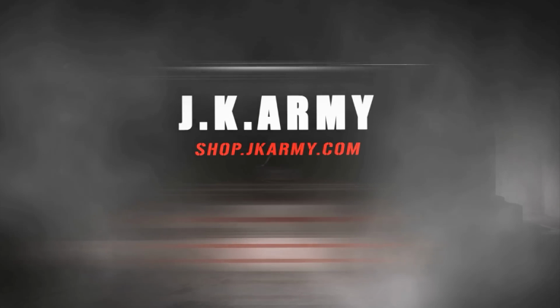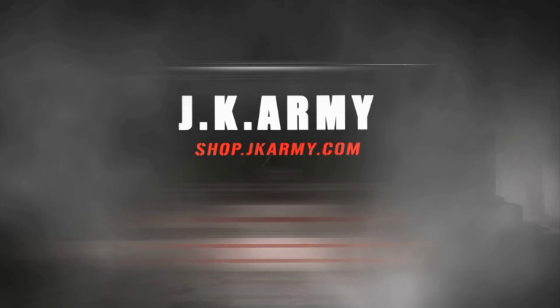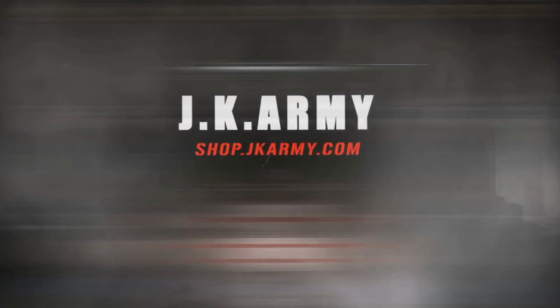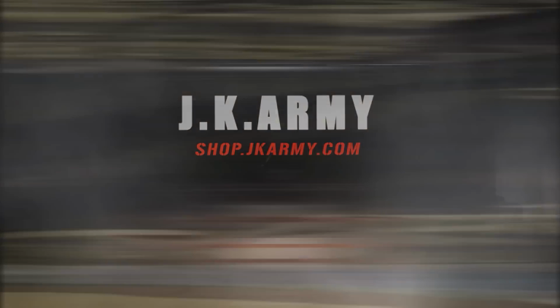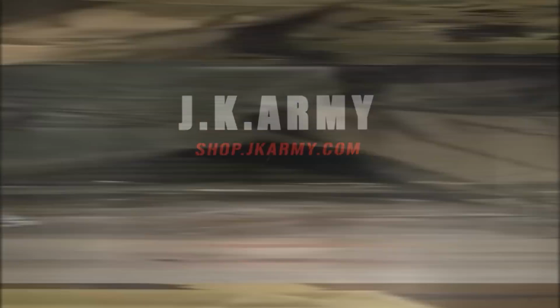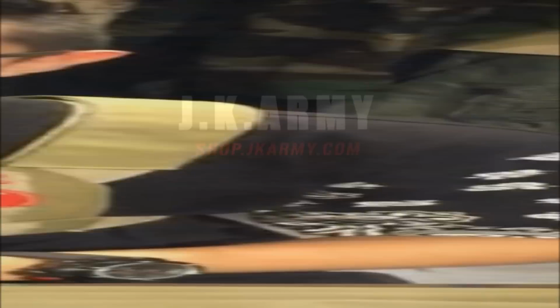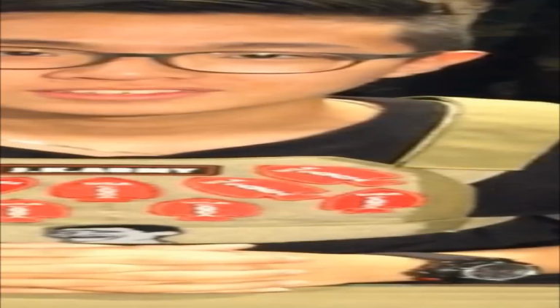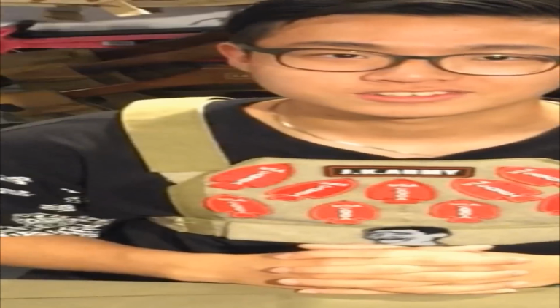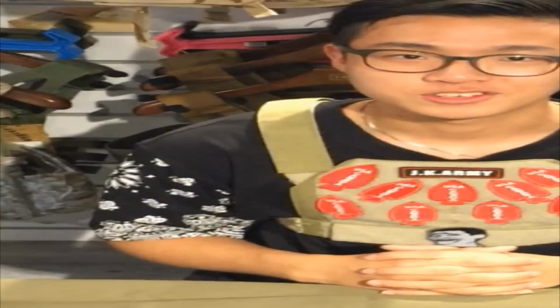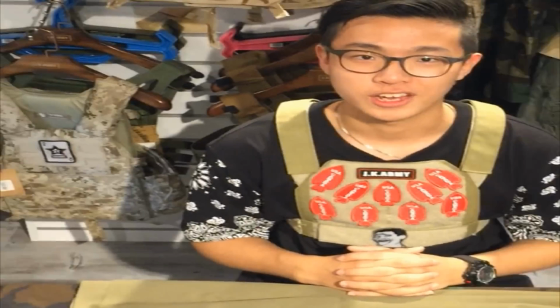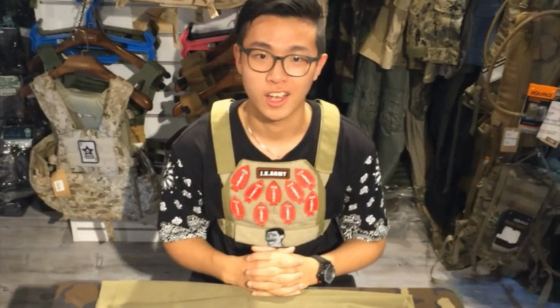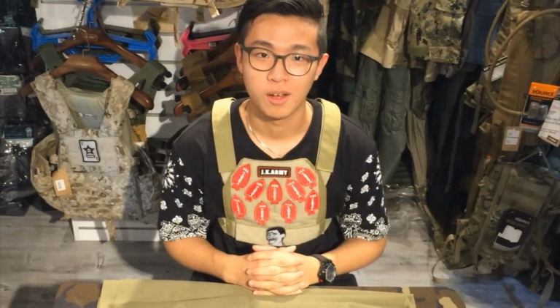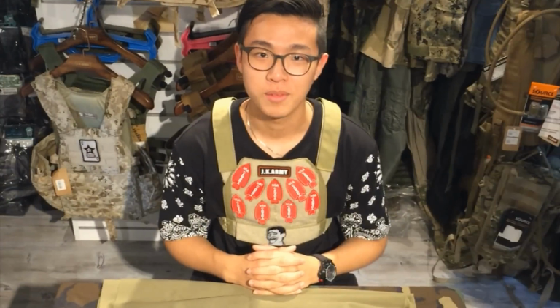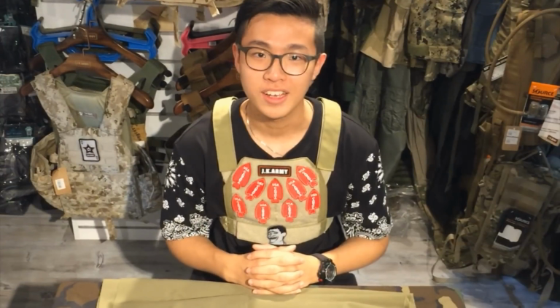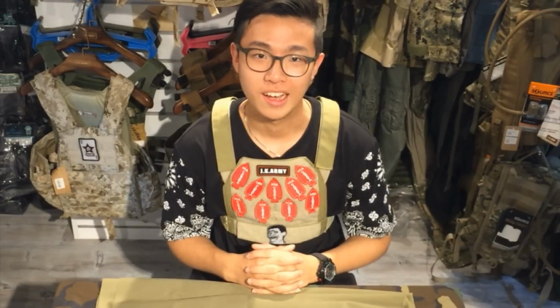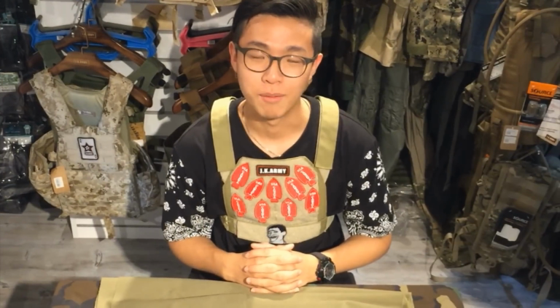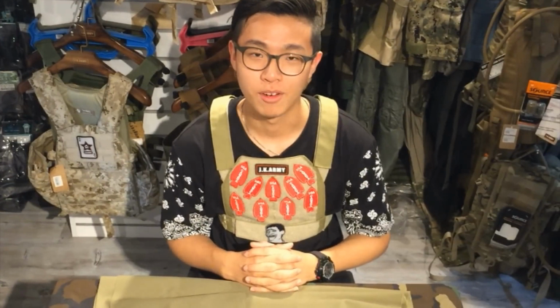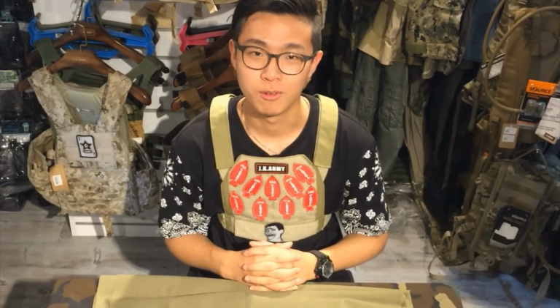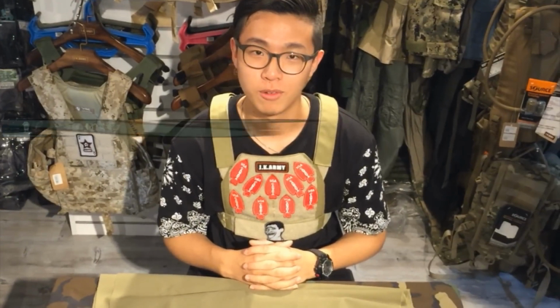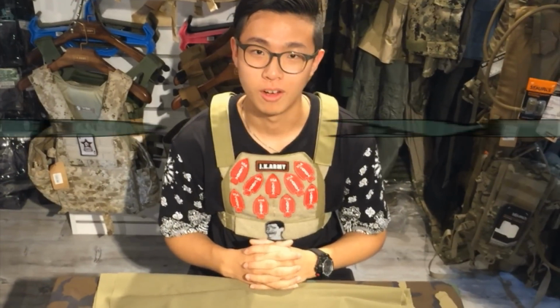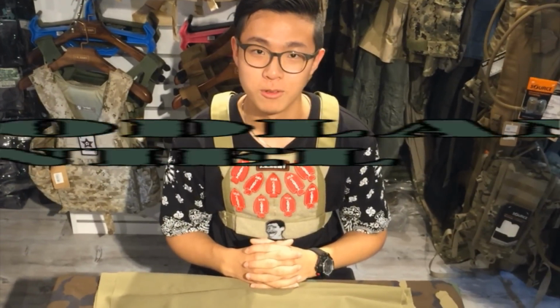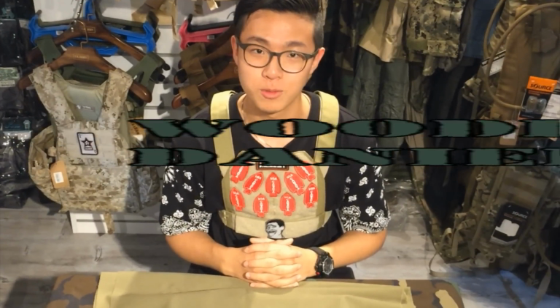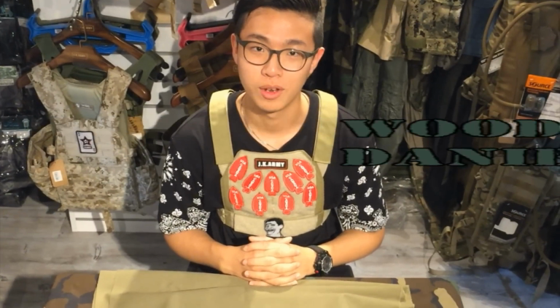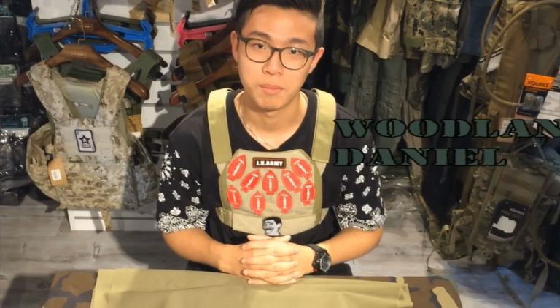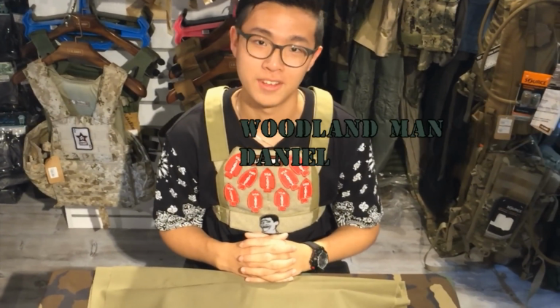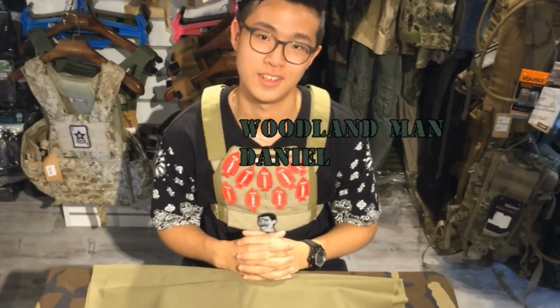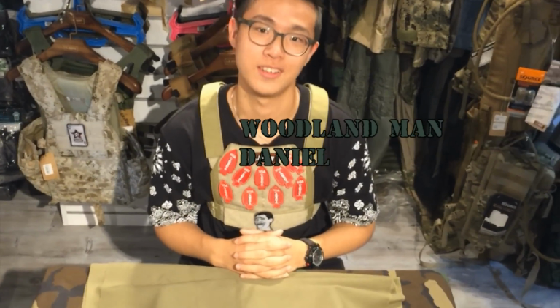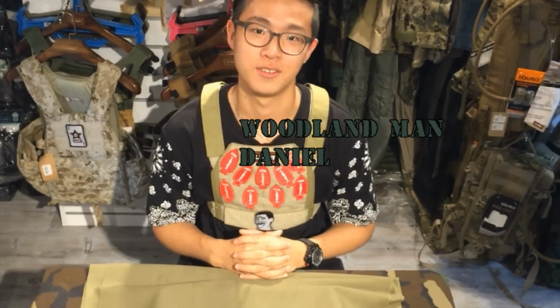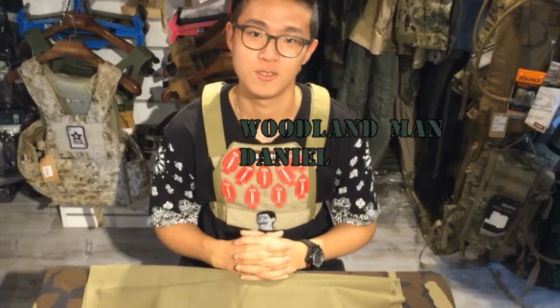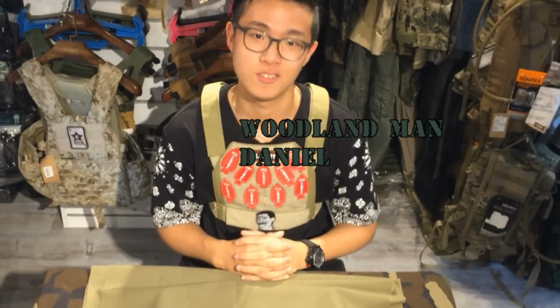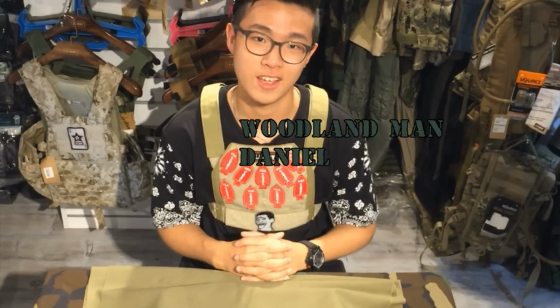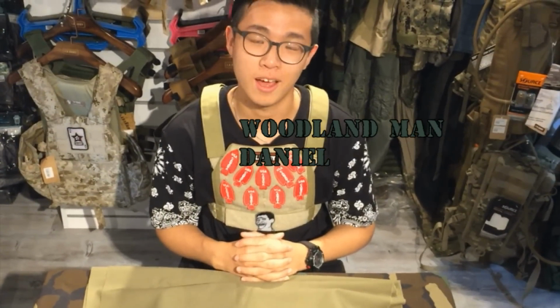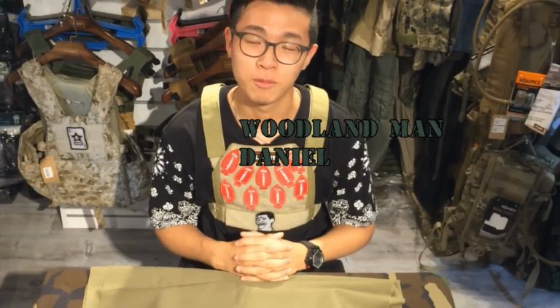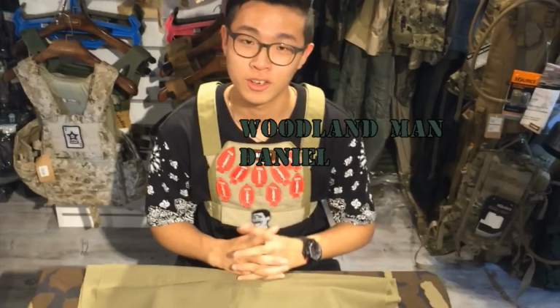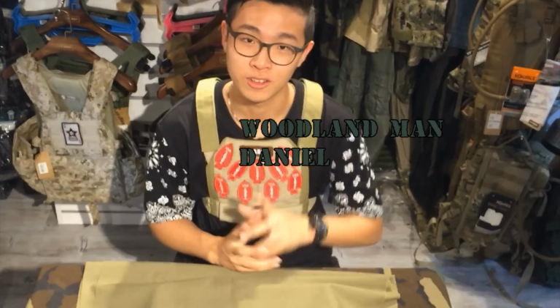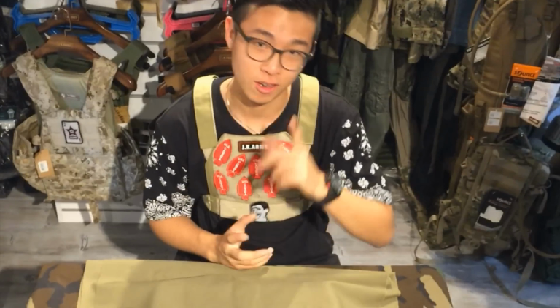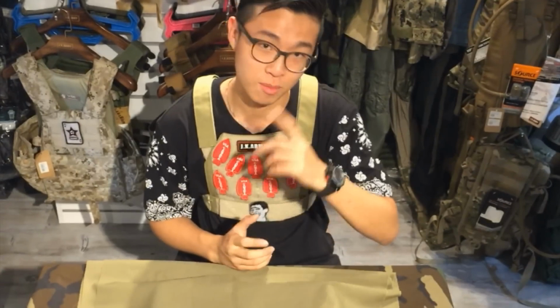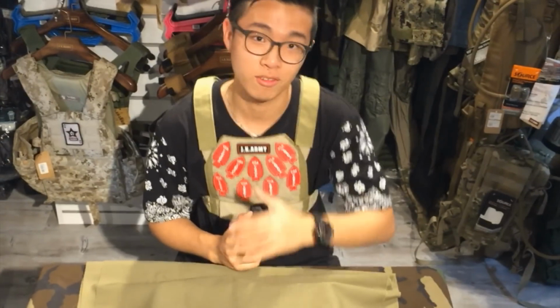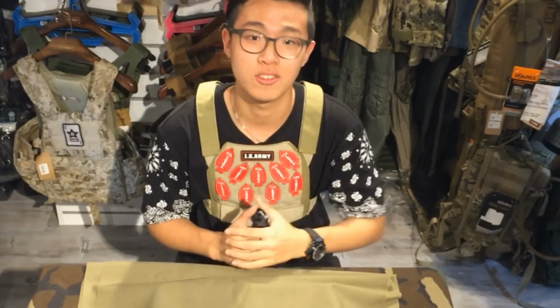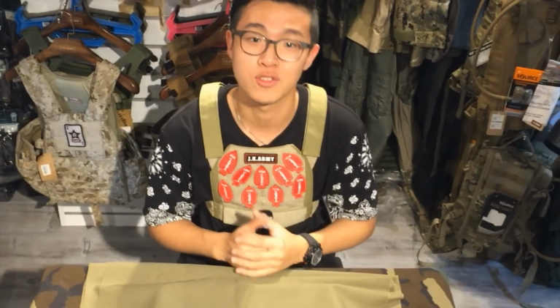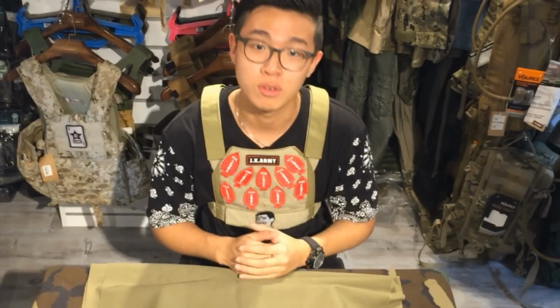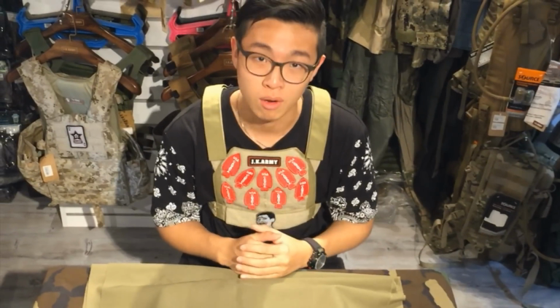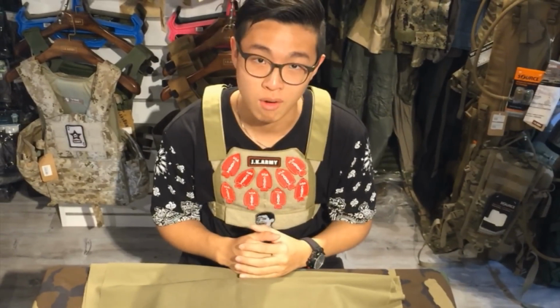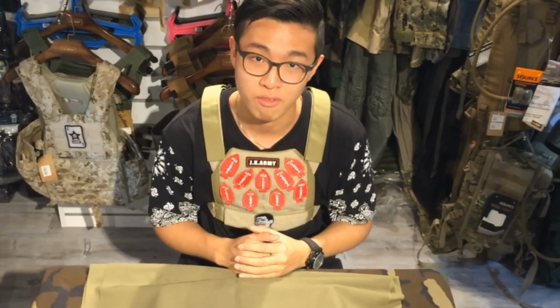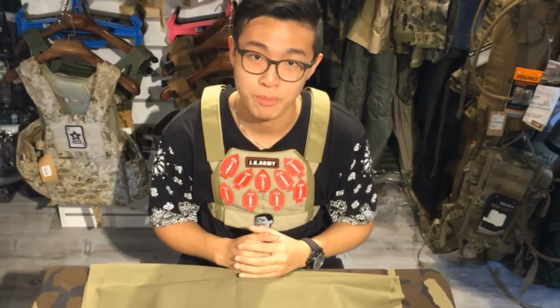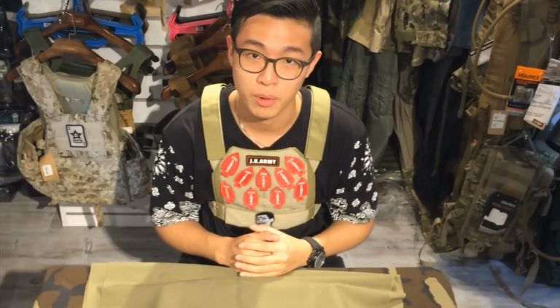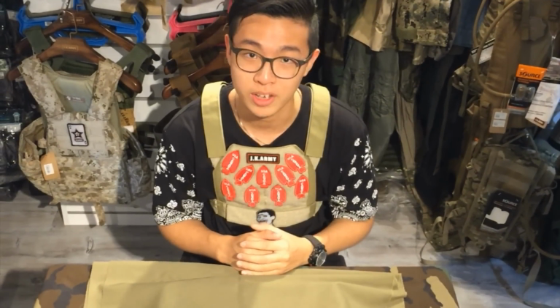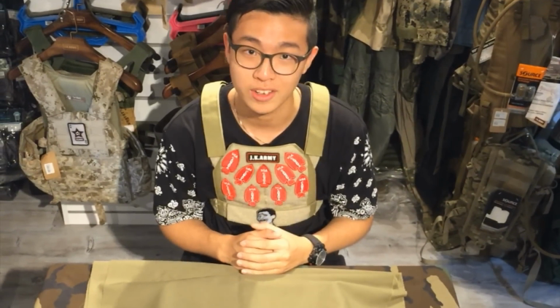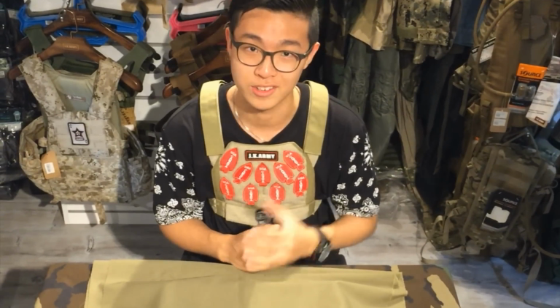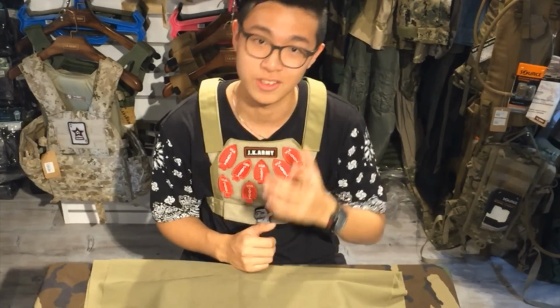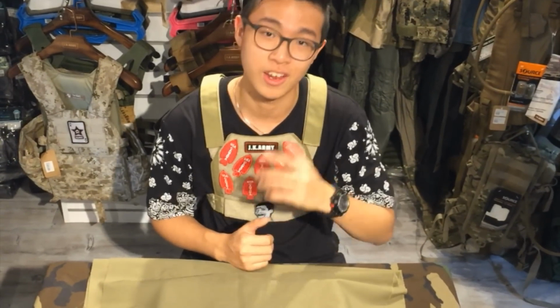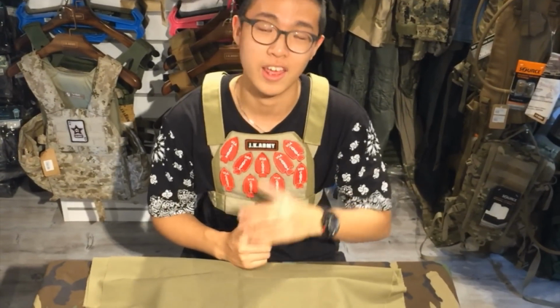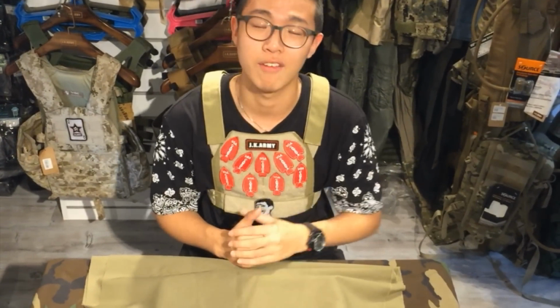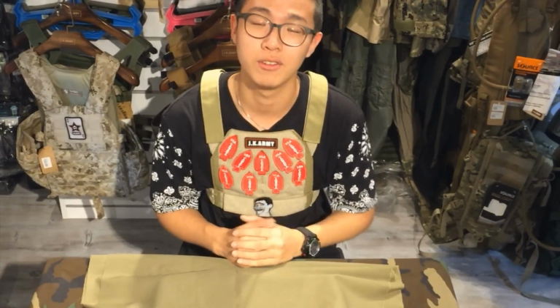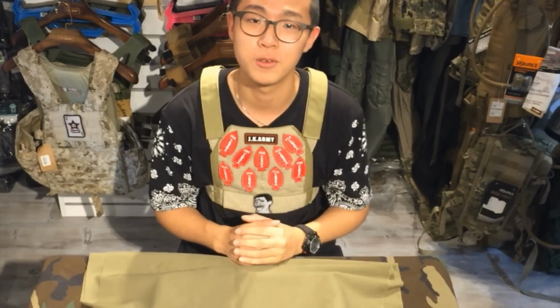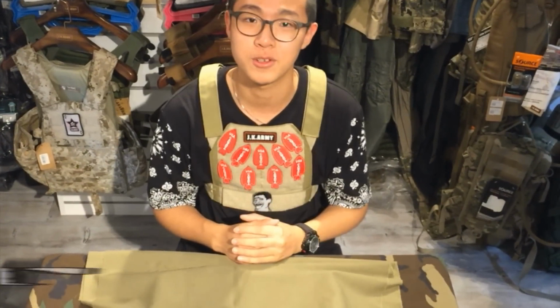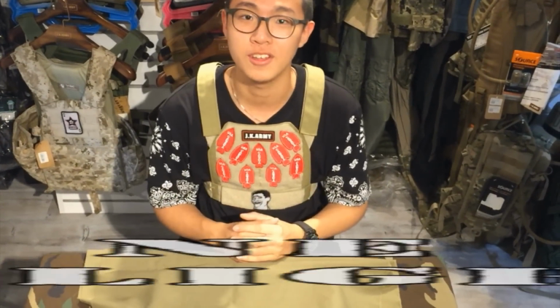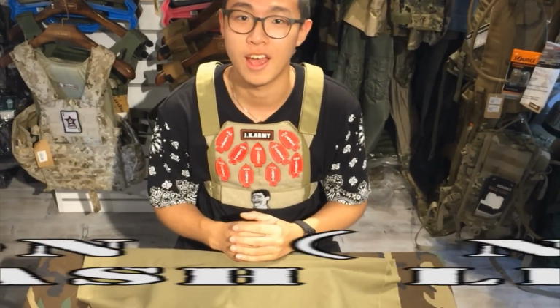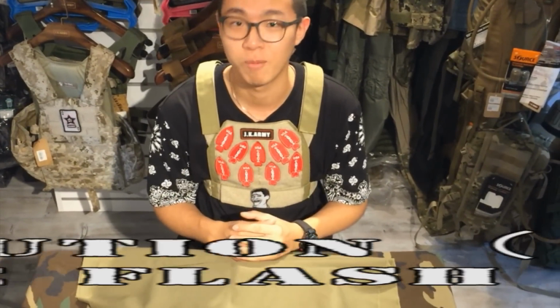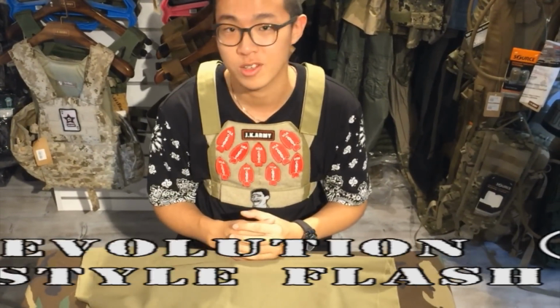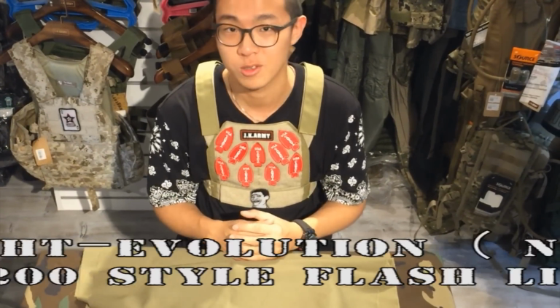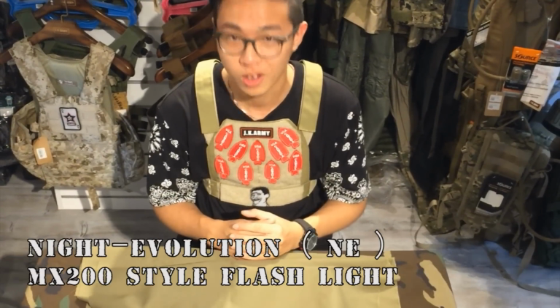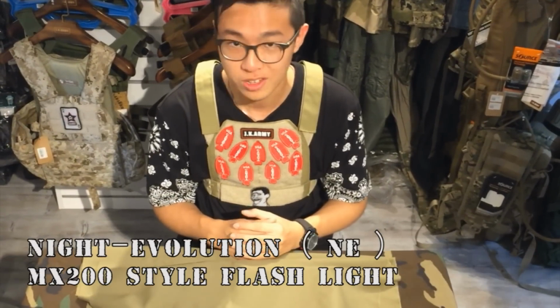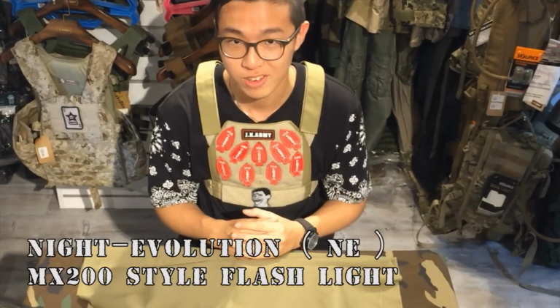Hello everyone, this is JK Army. I'm your host Willaban Daniel. Today I'm going to talk about this new arrival product — it's the Night Evolution MX200.